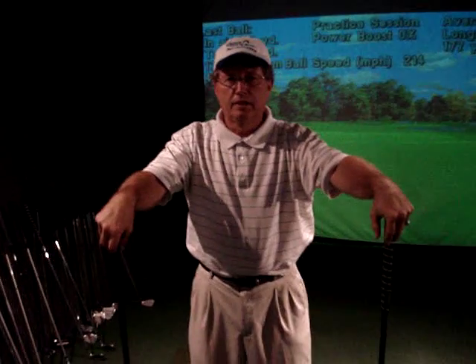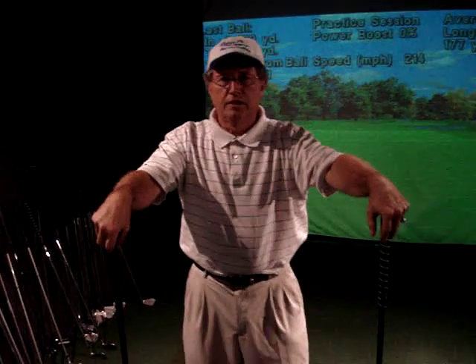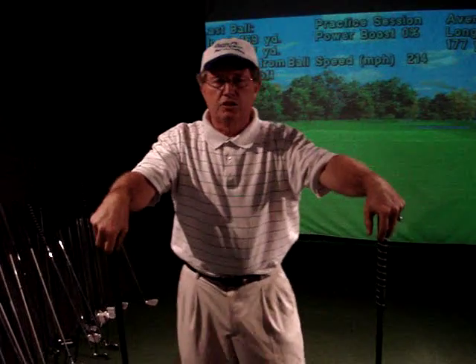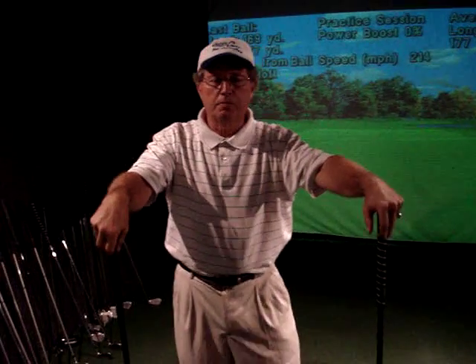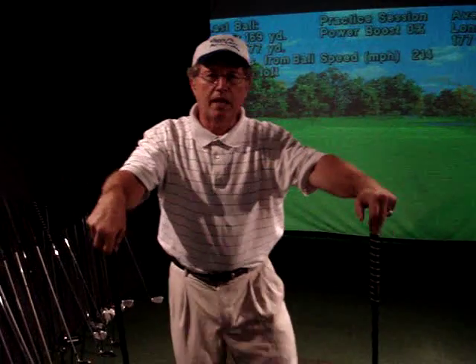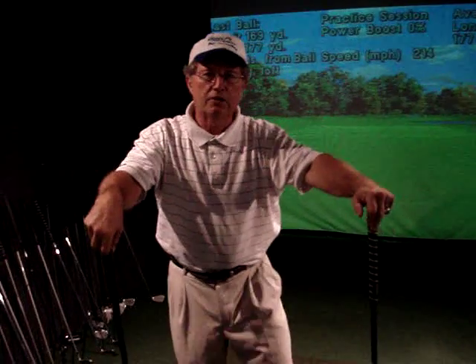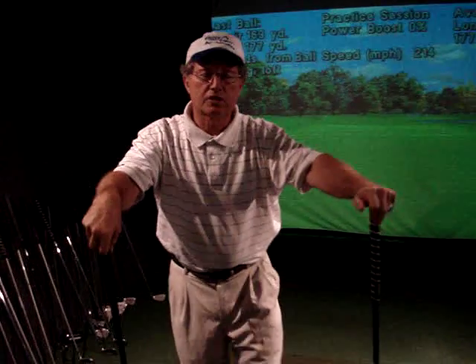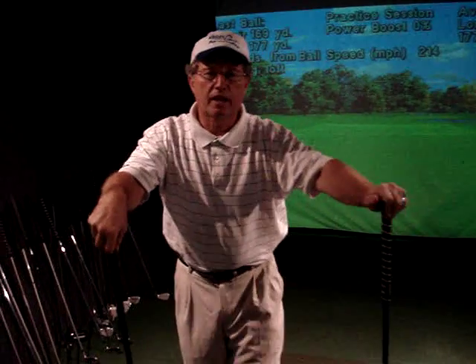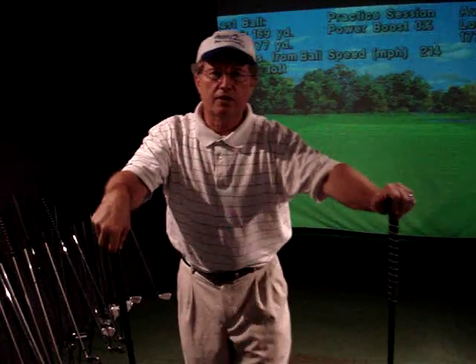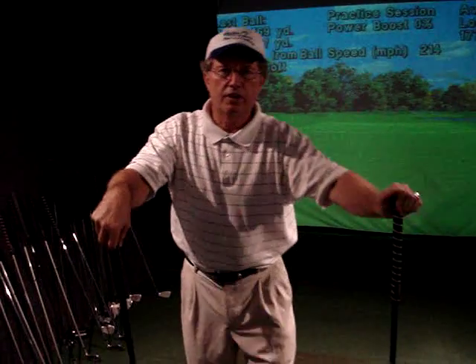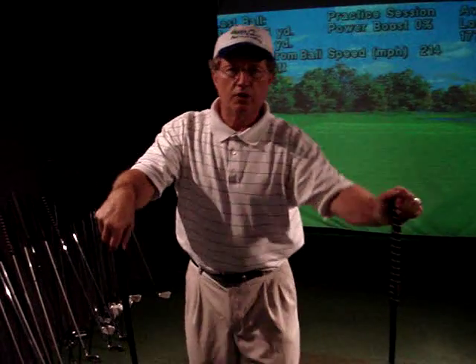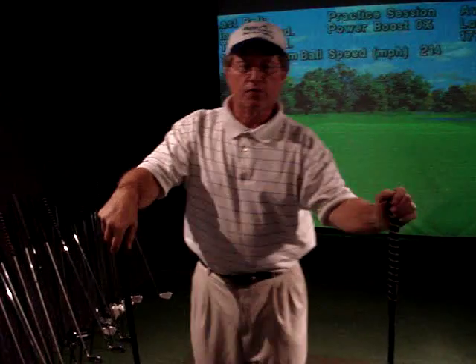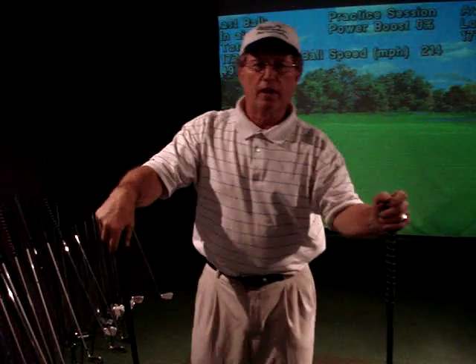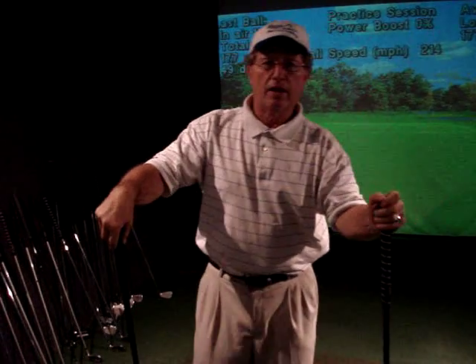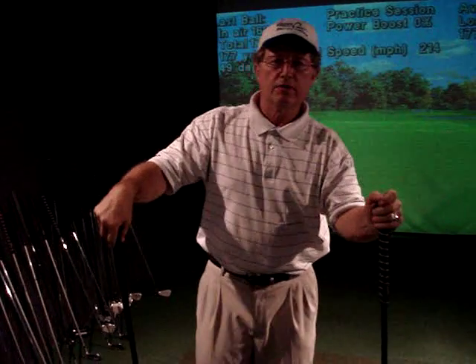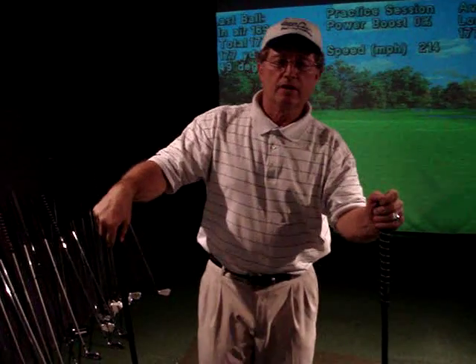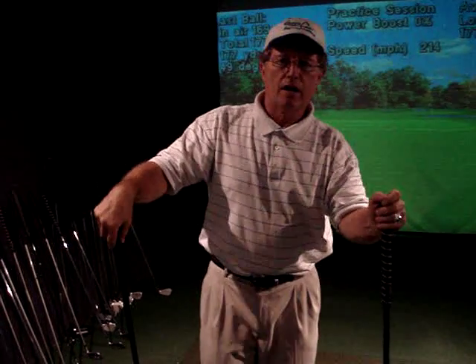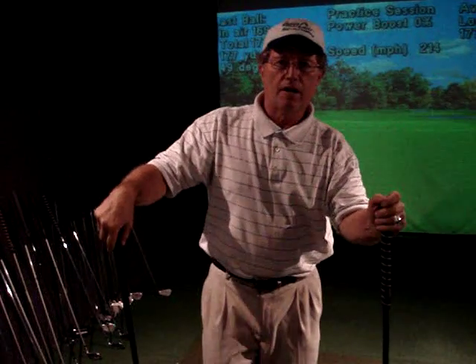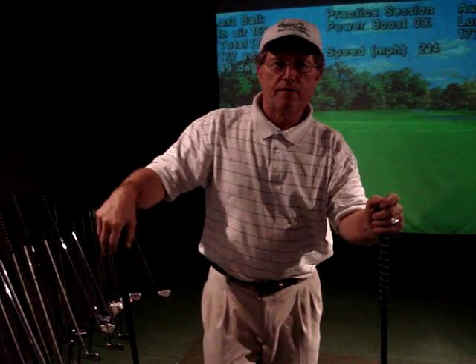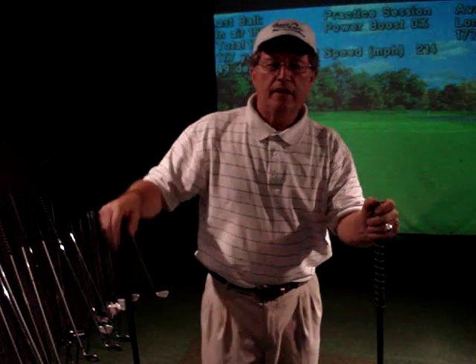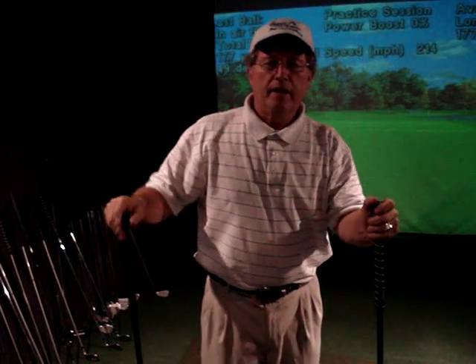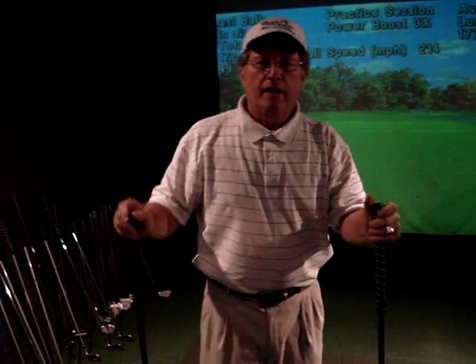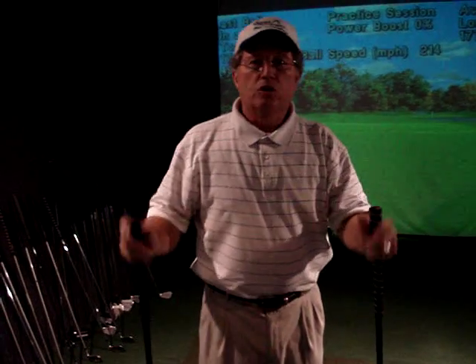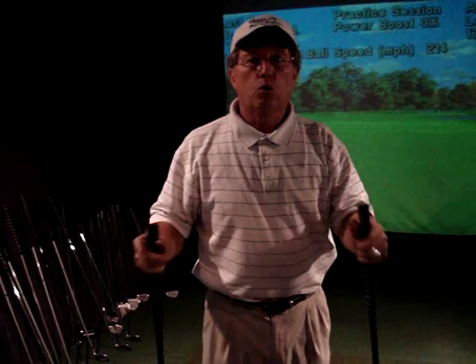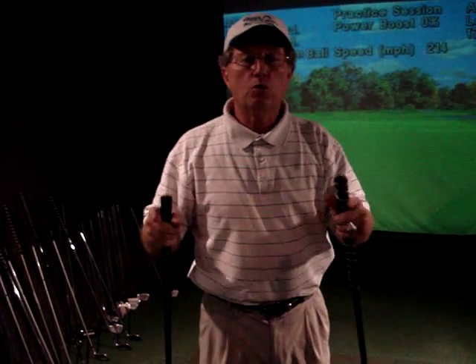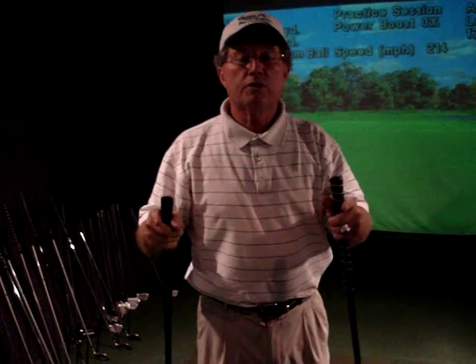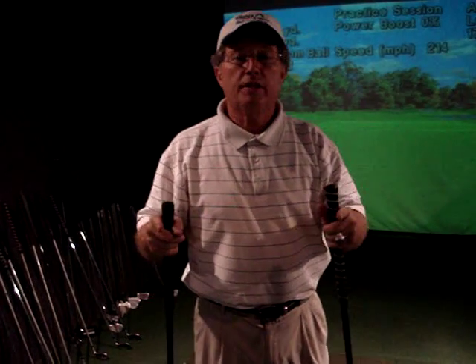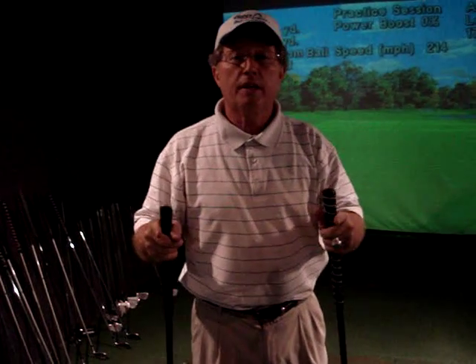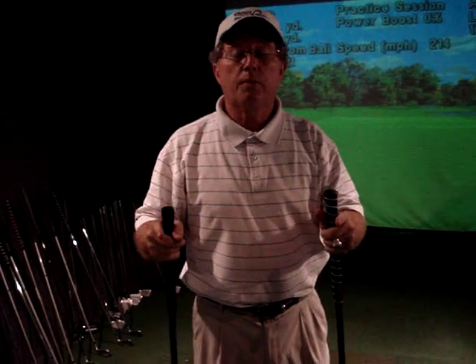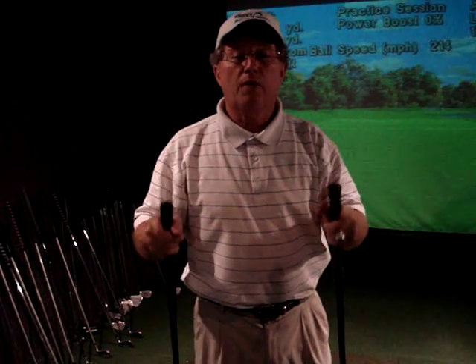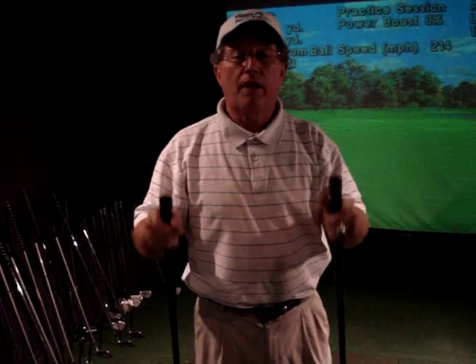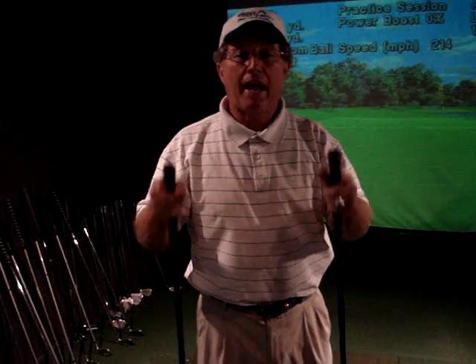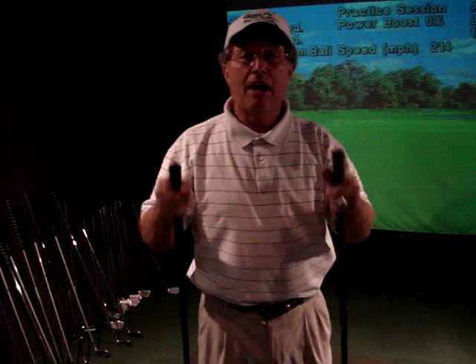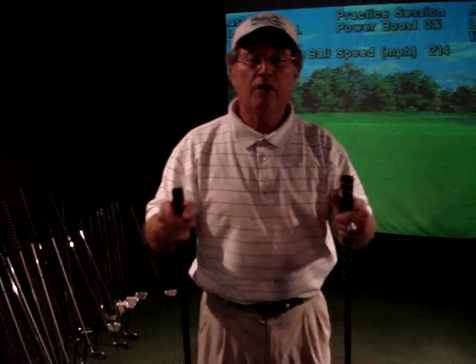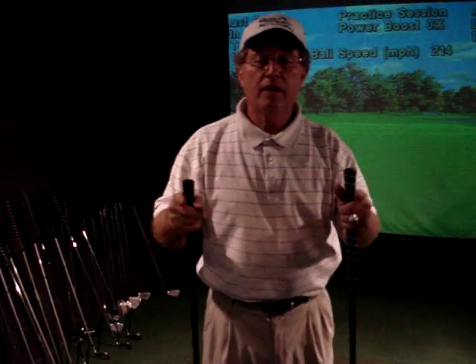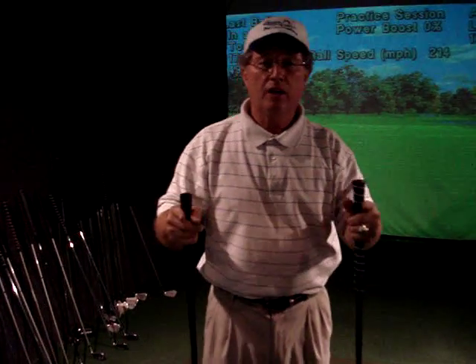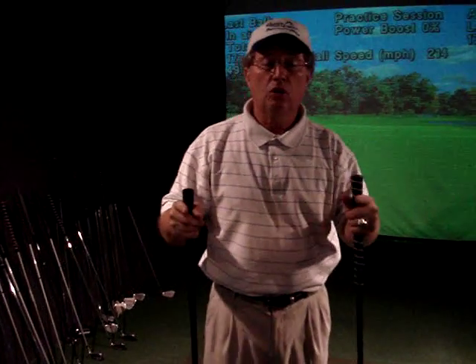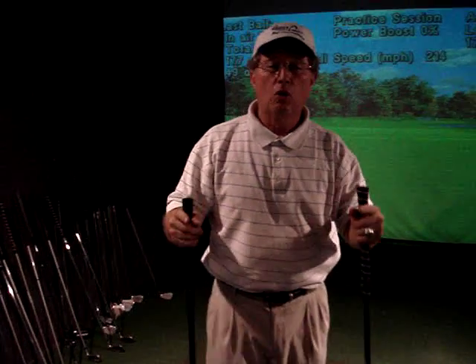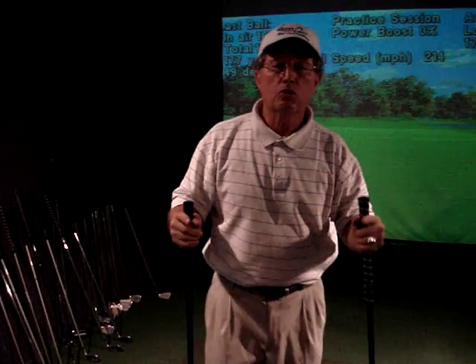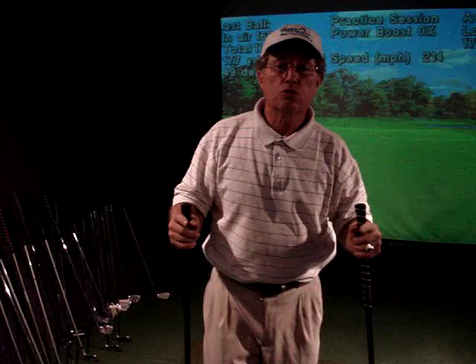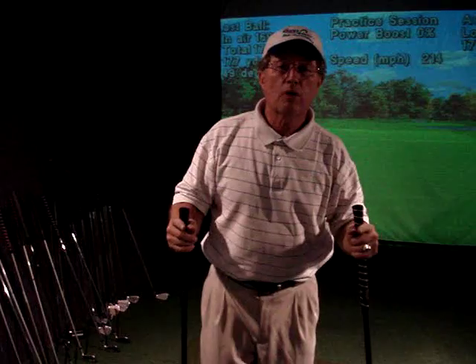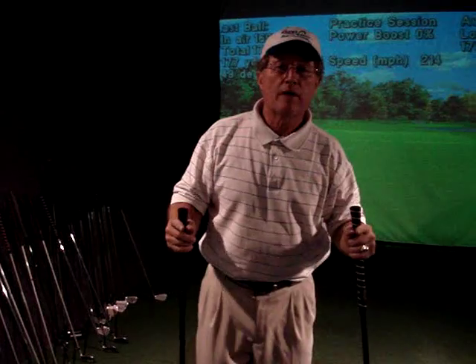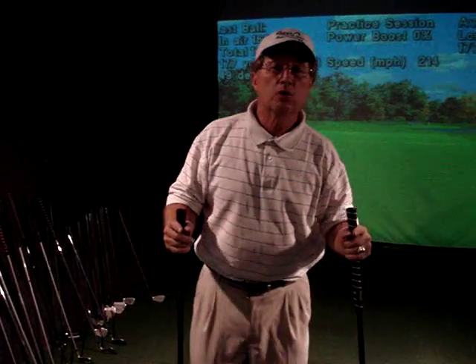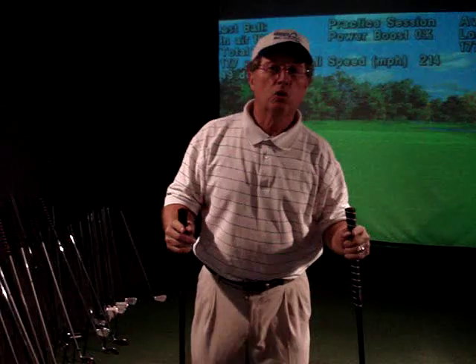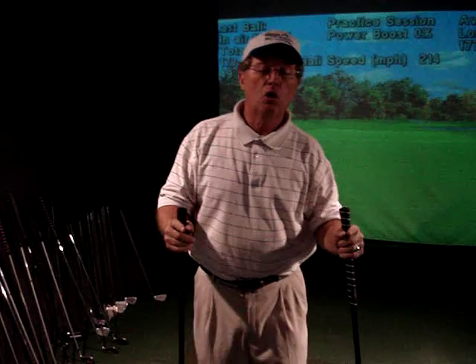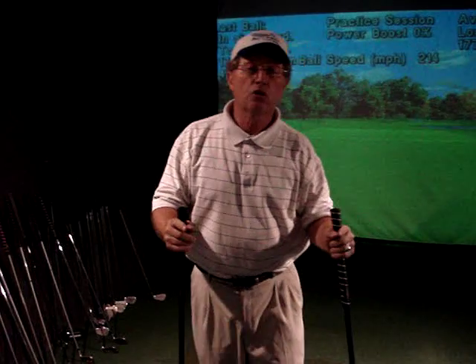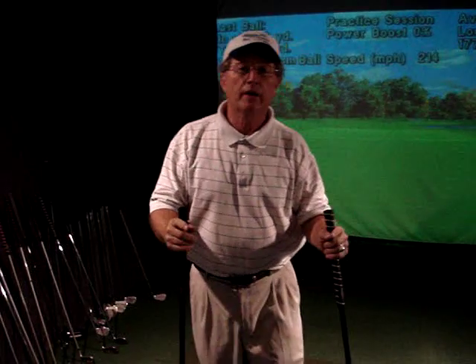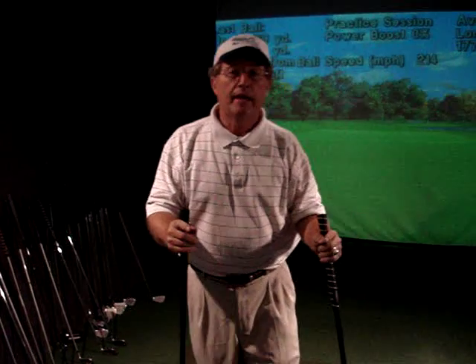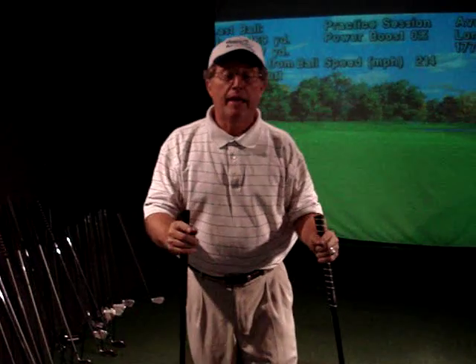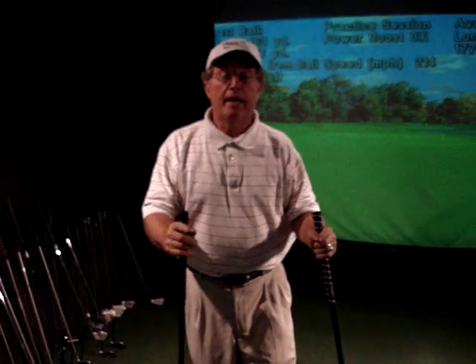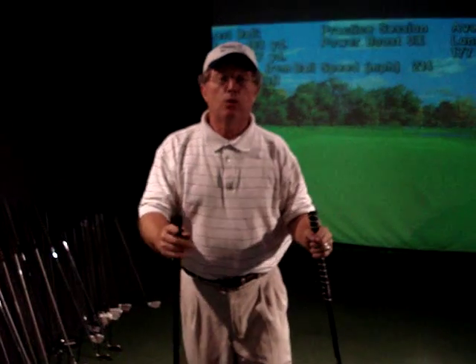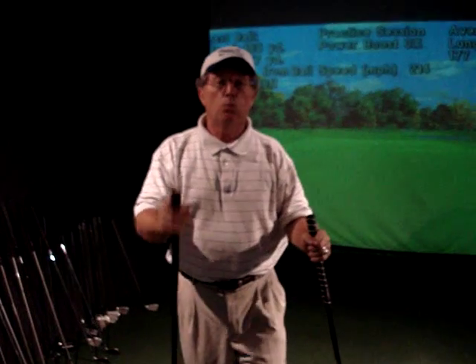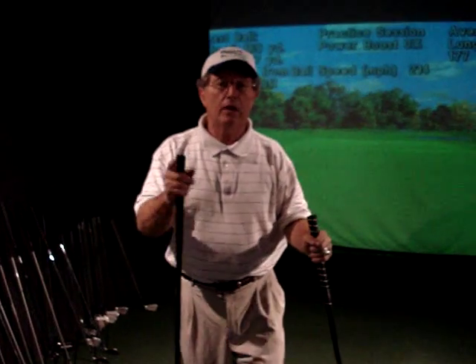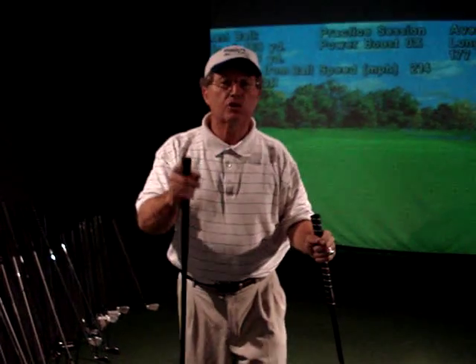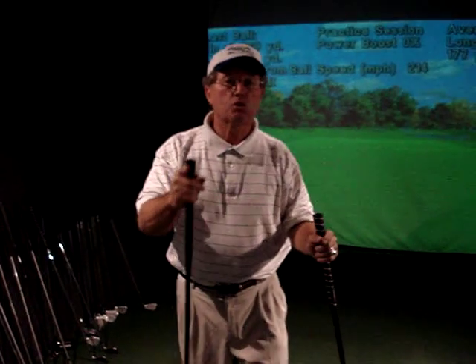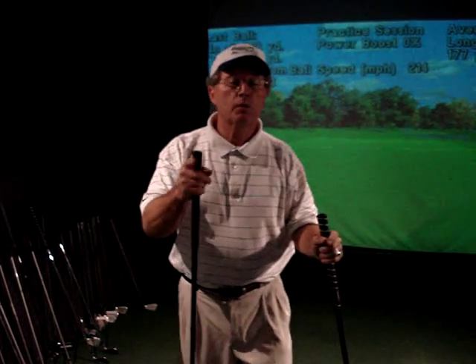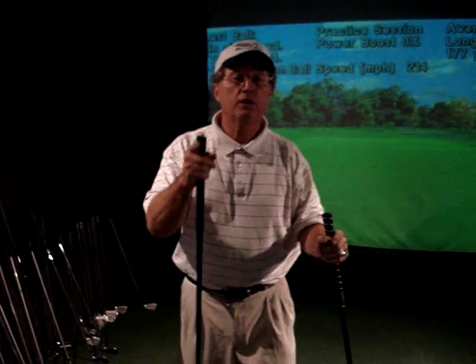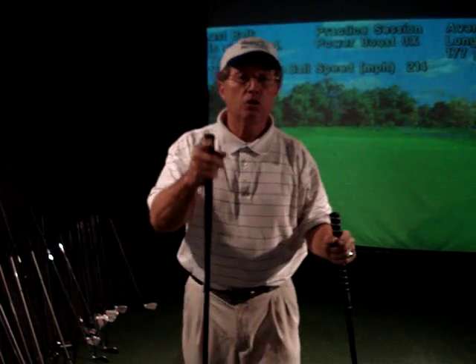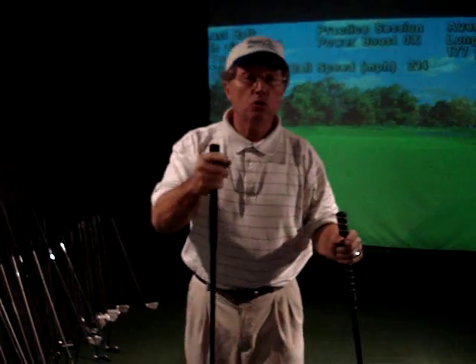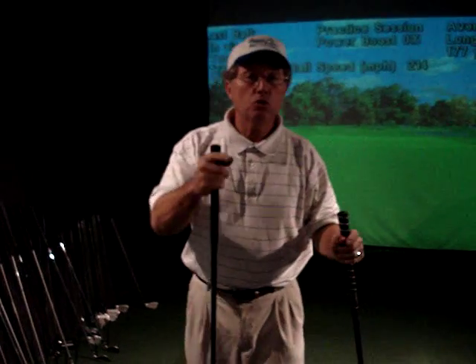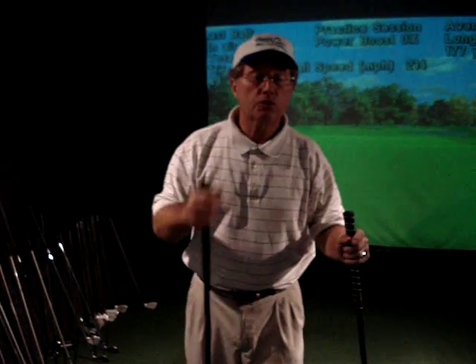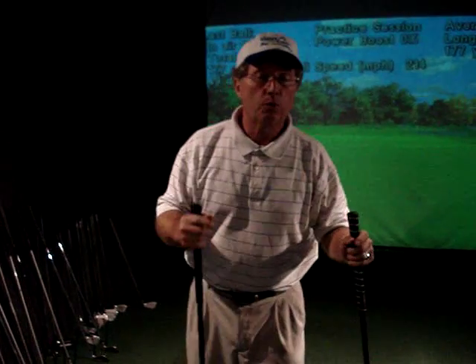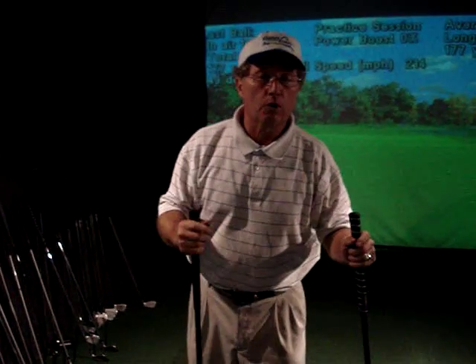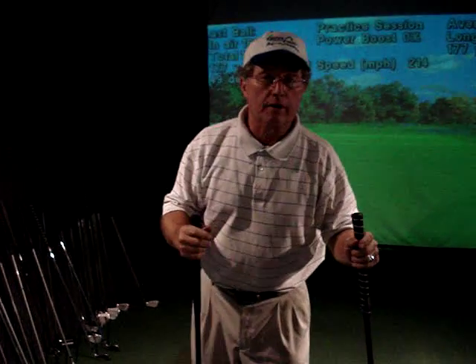Jim Loudon-Sliger here for Loudon Golf, with a tour tip on how to hit a driver longer and what swing to use for it.